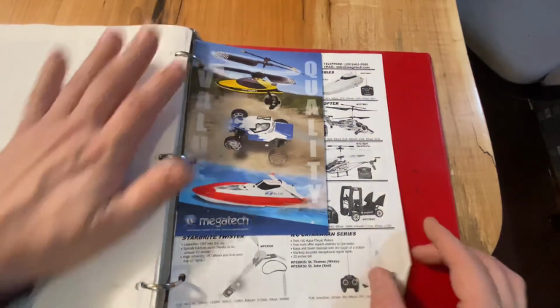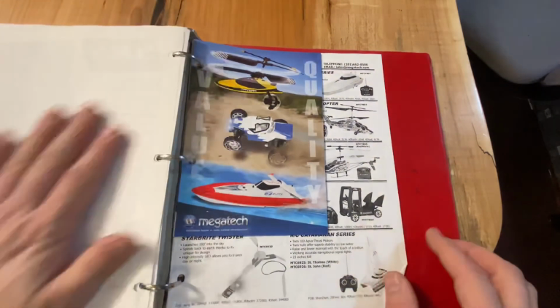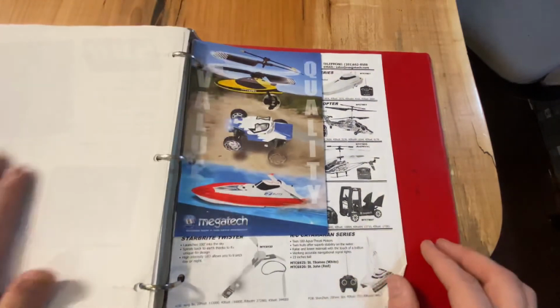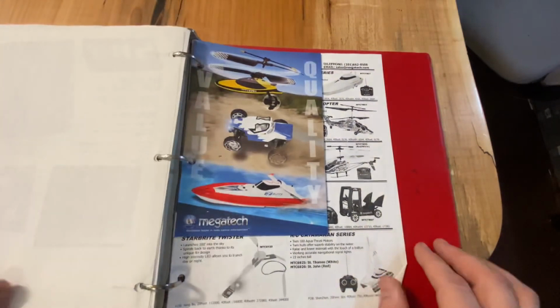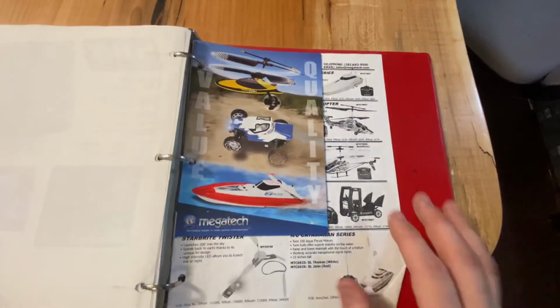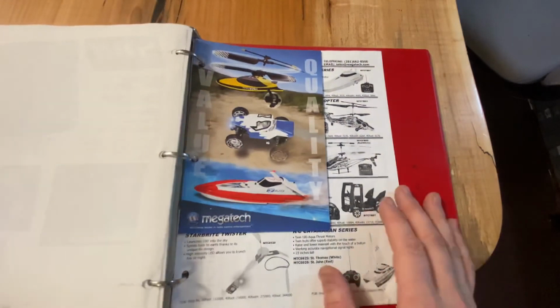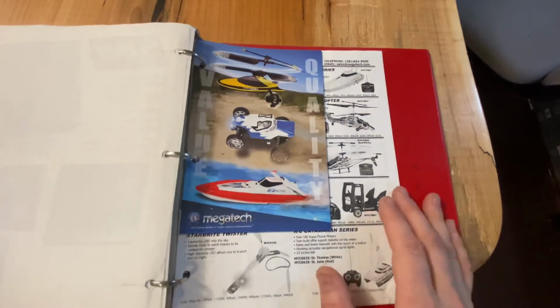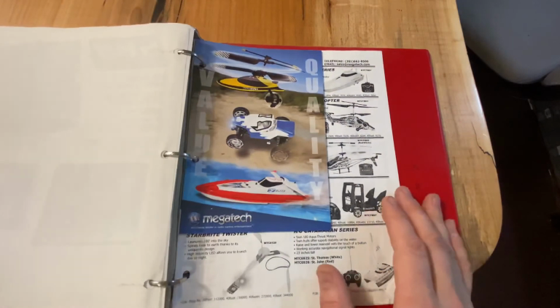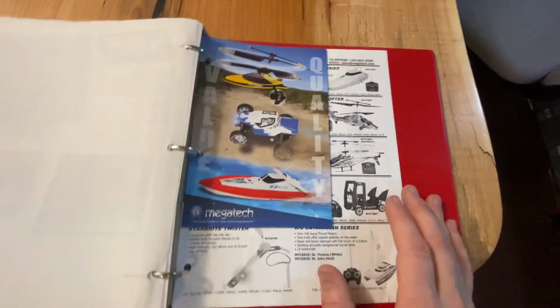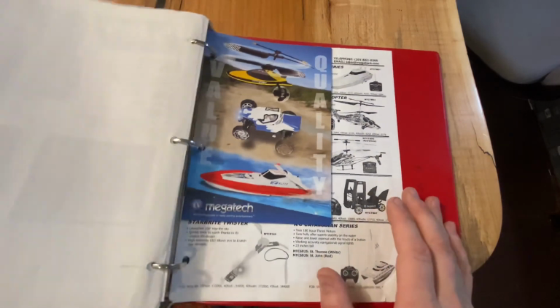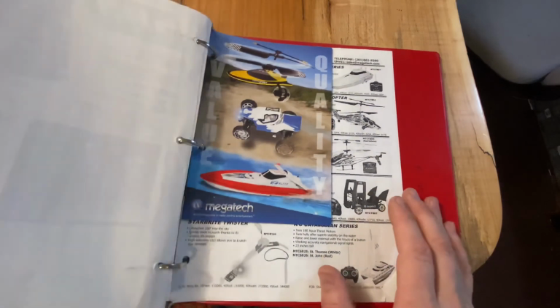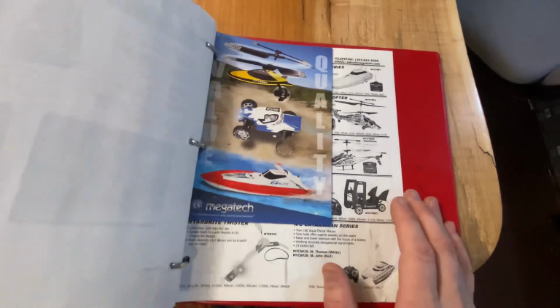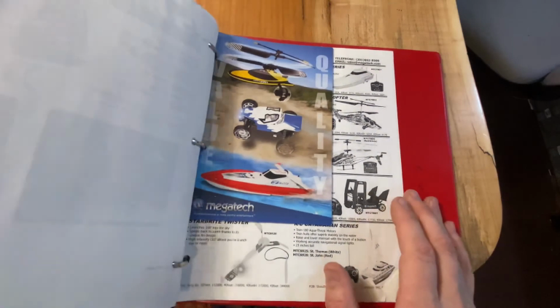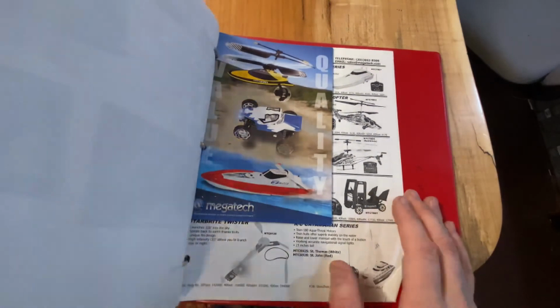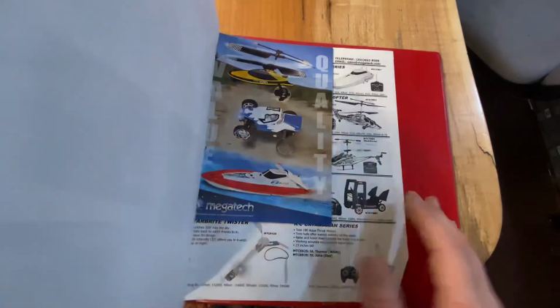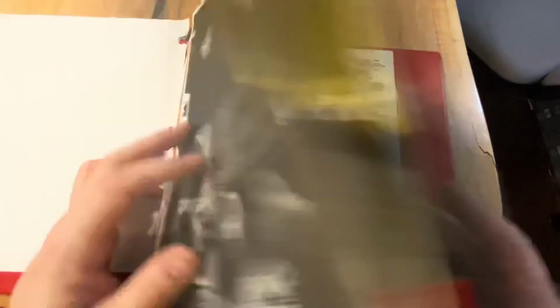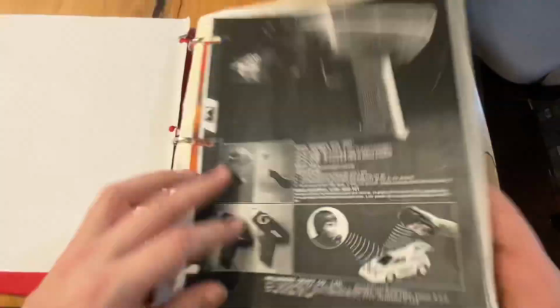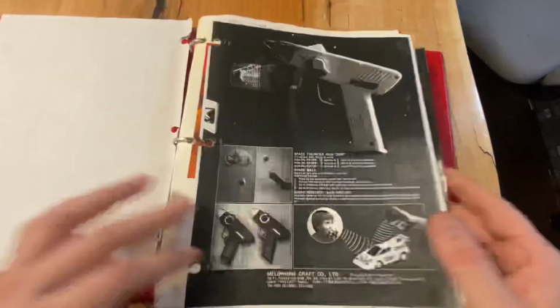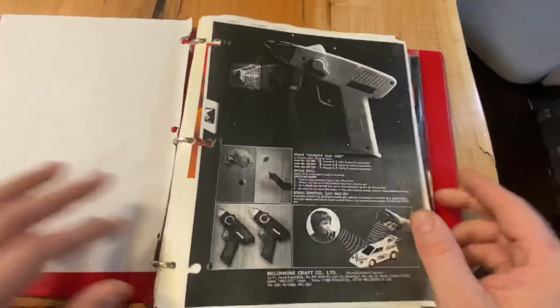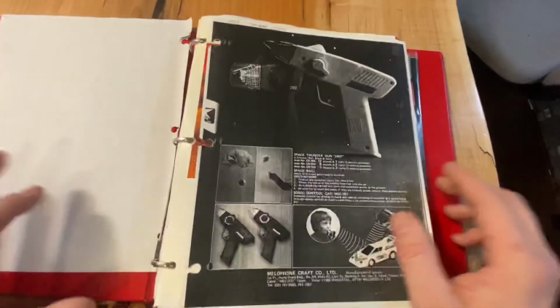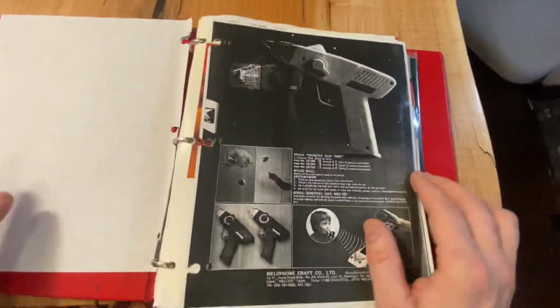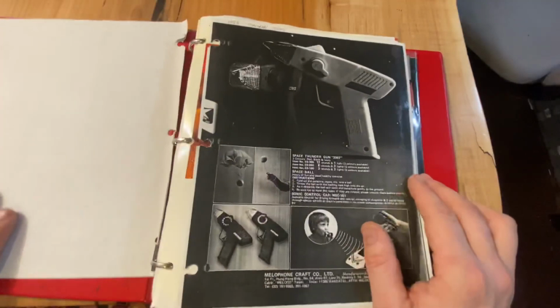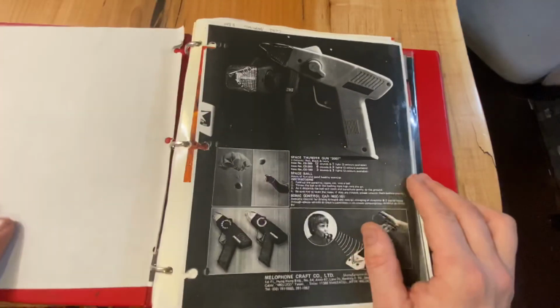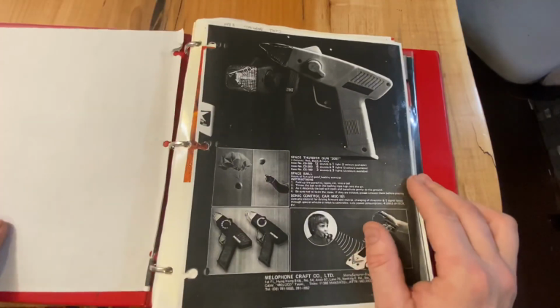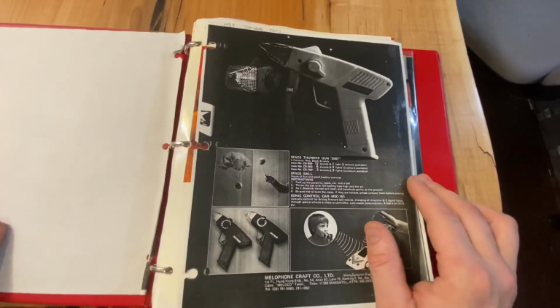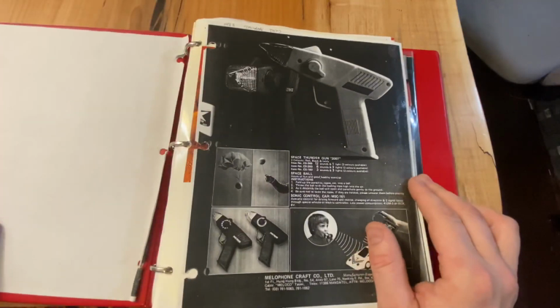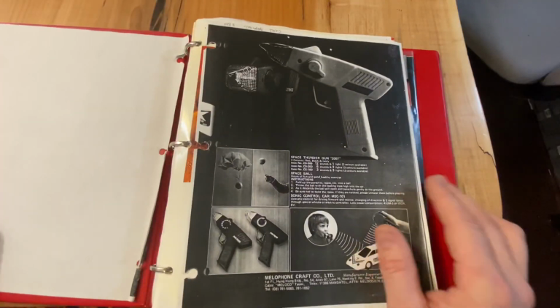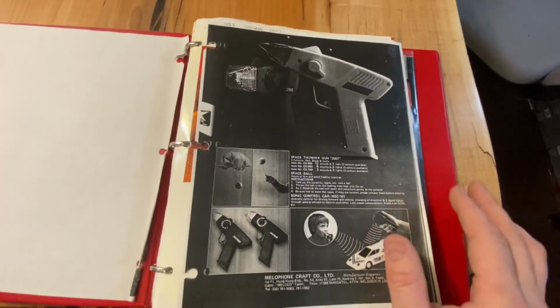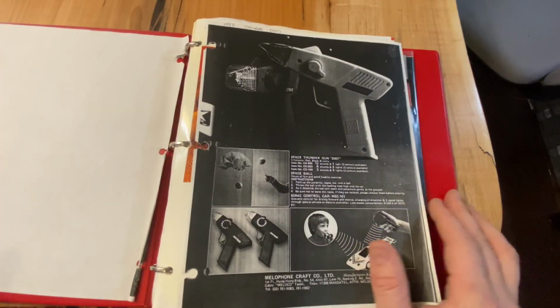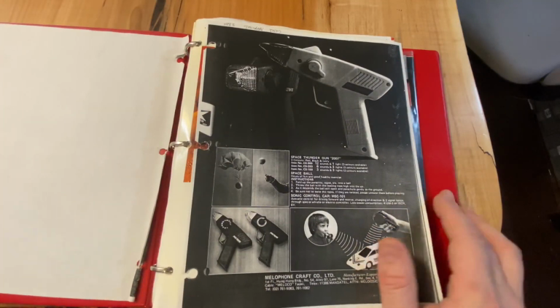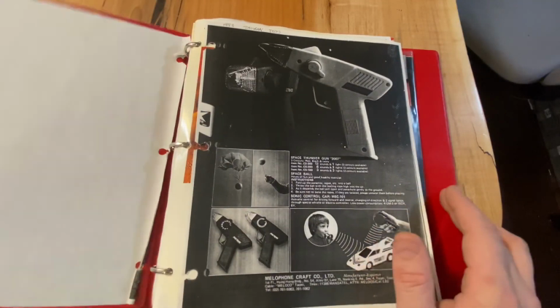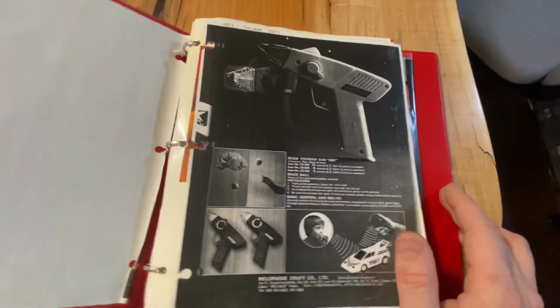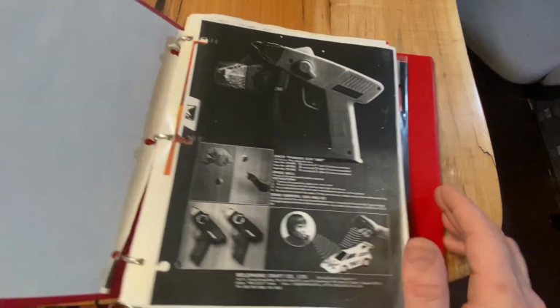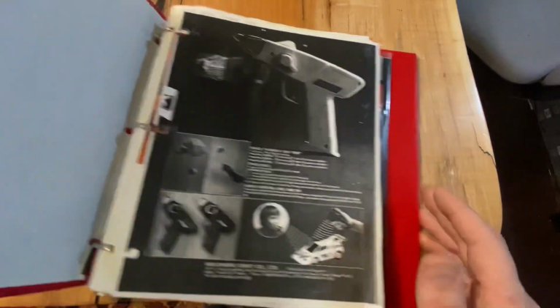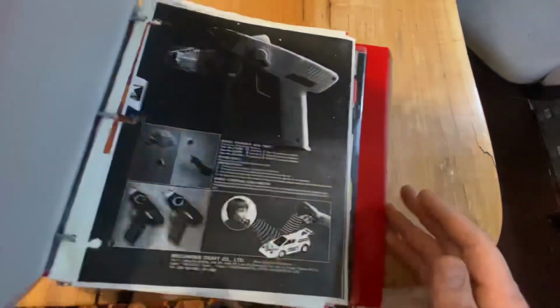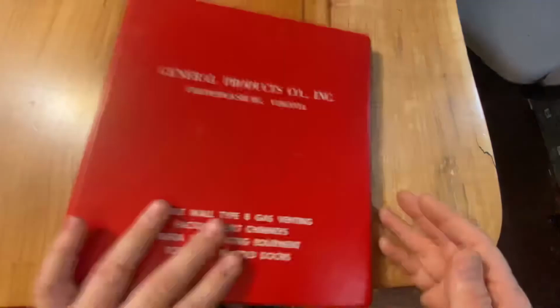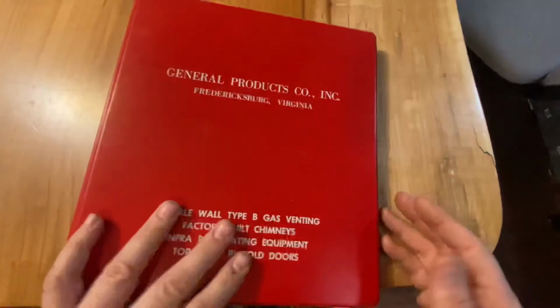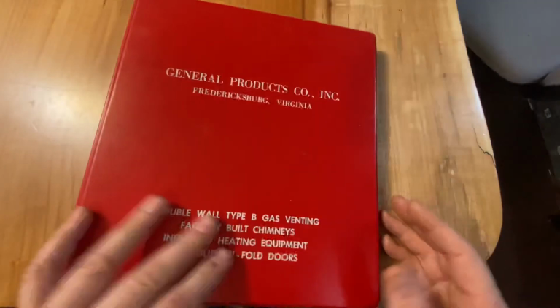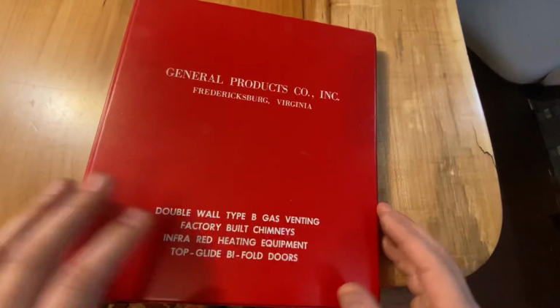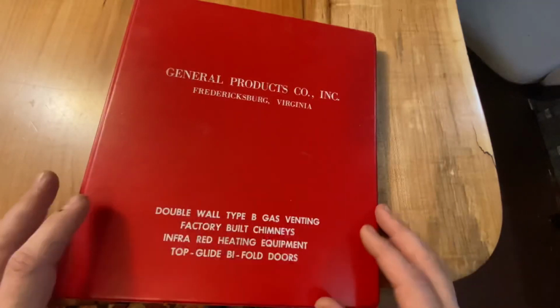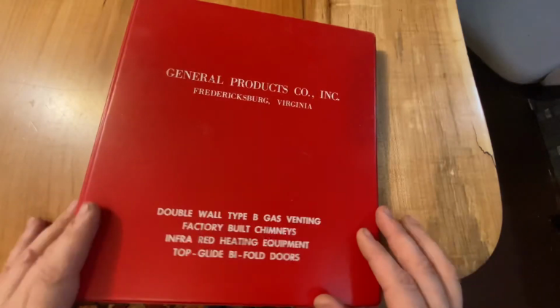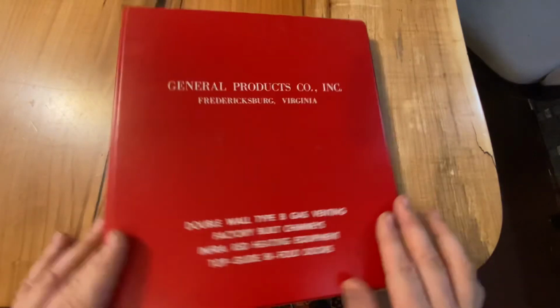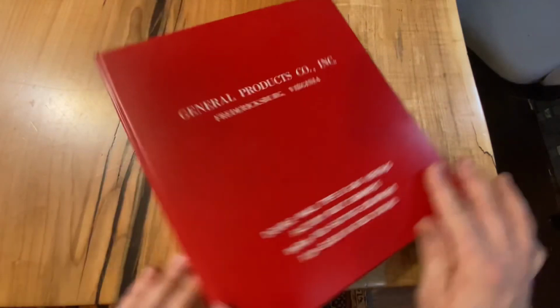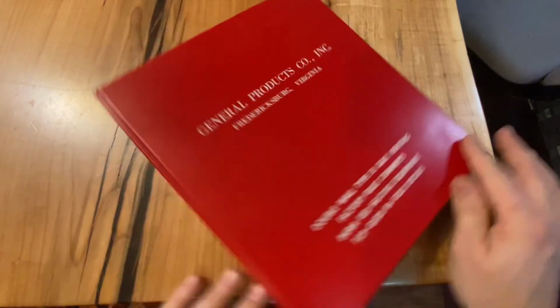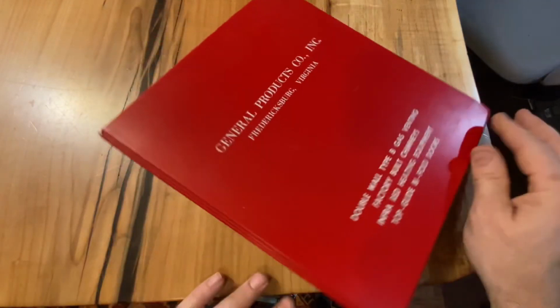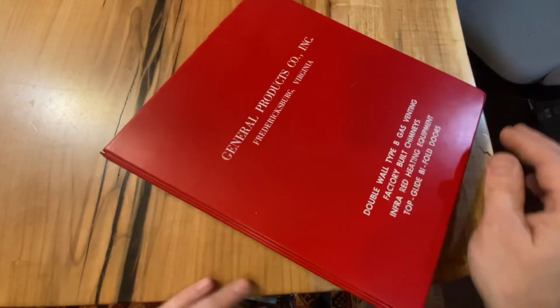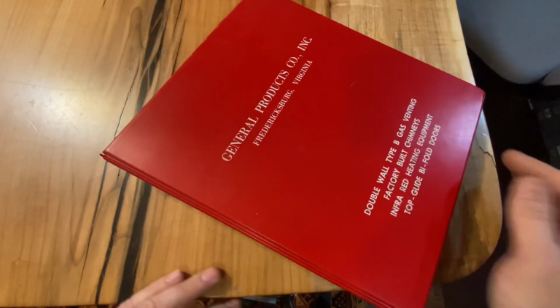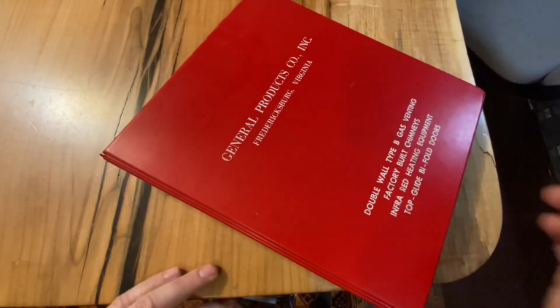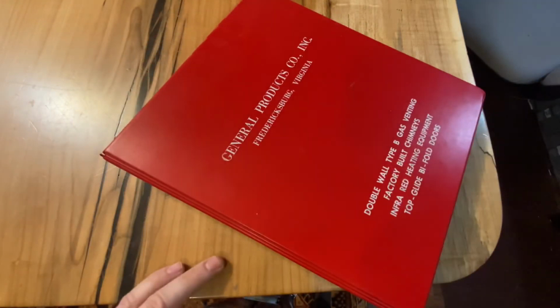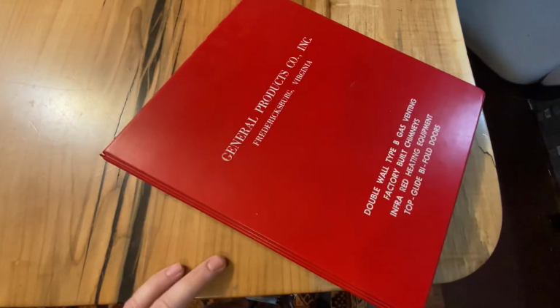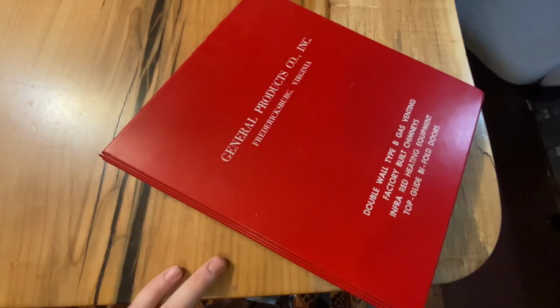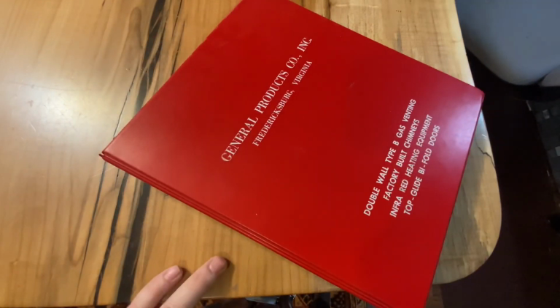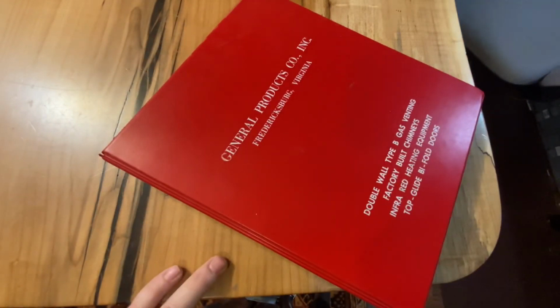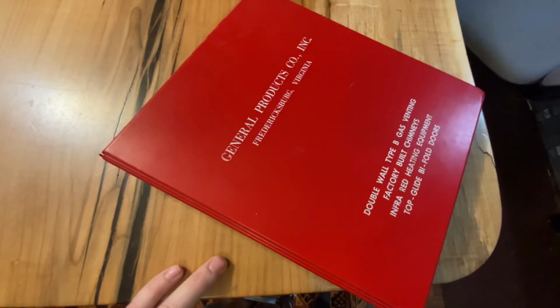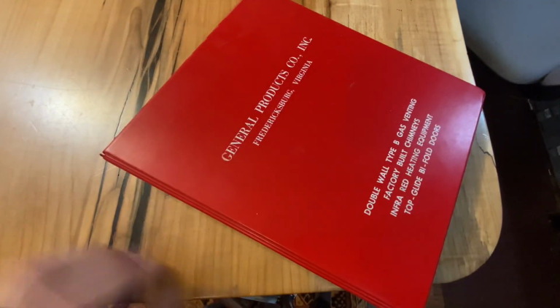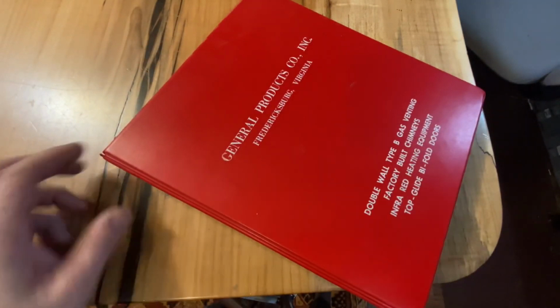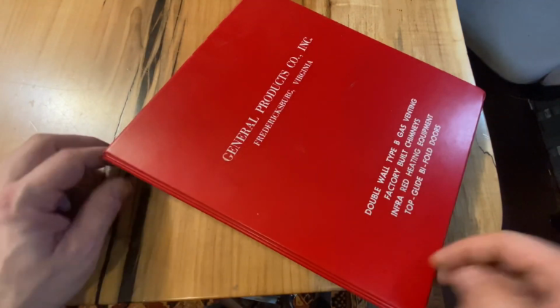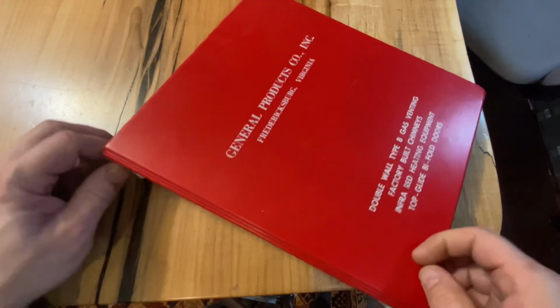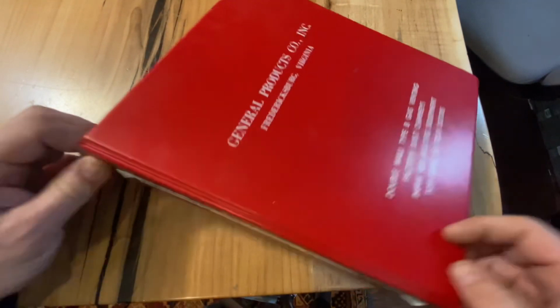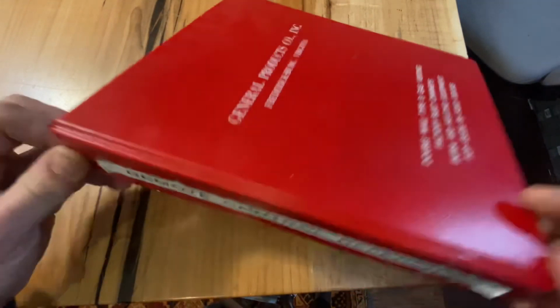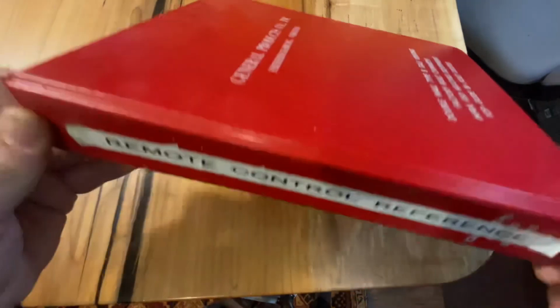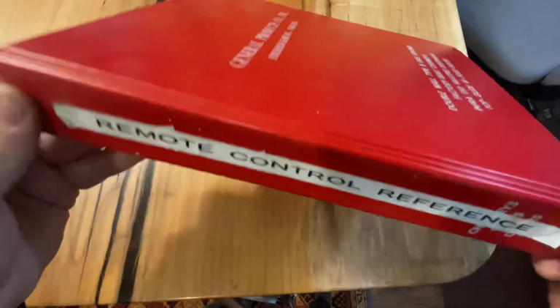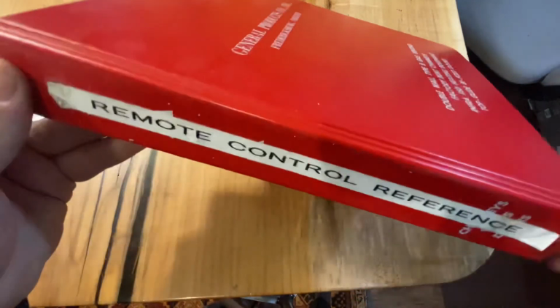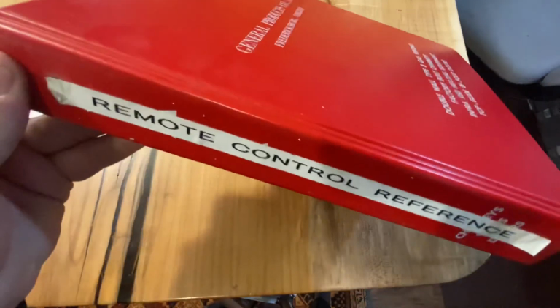That's just a look at the state of the art of the RC business up to about 2006. Good reference.